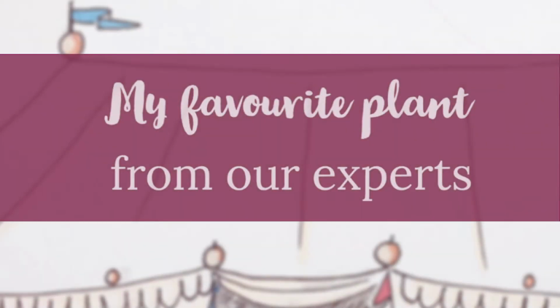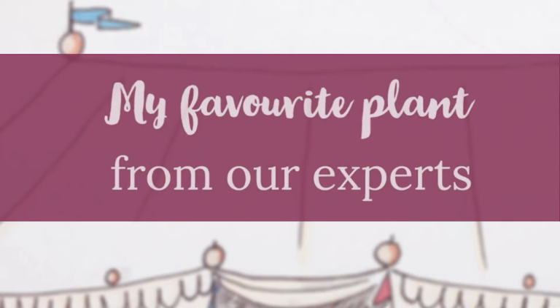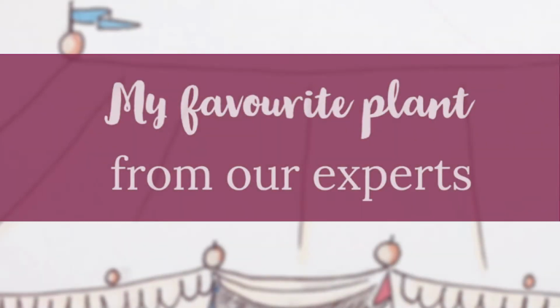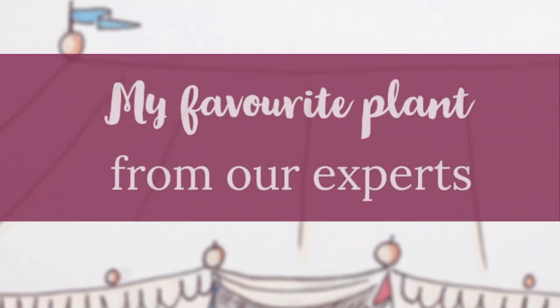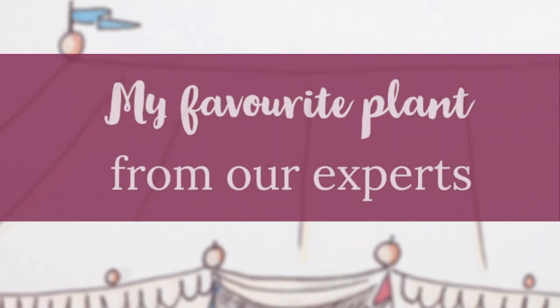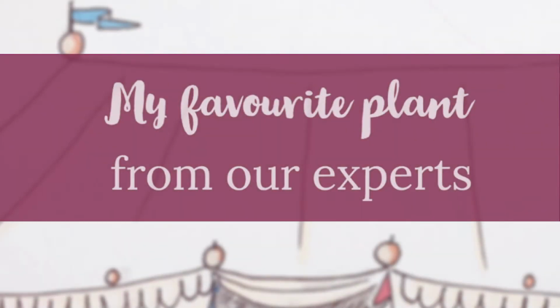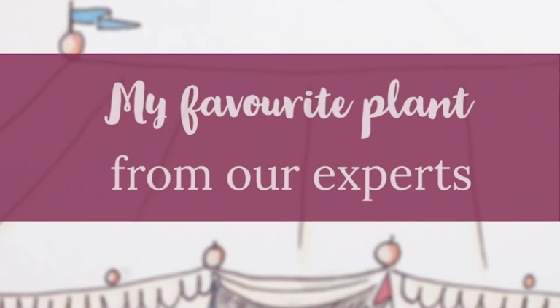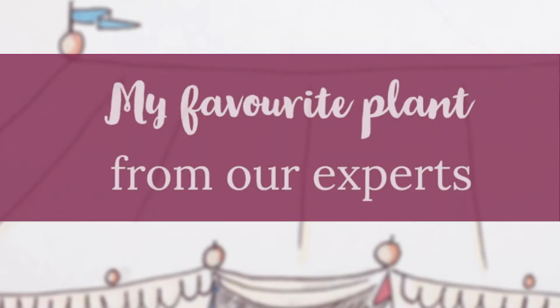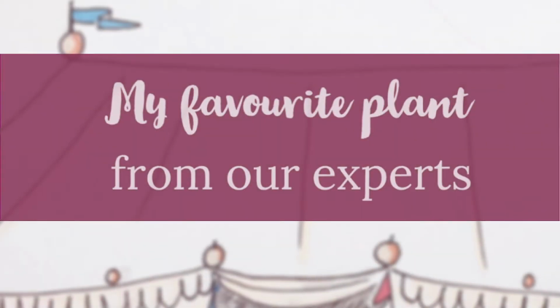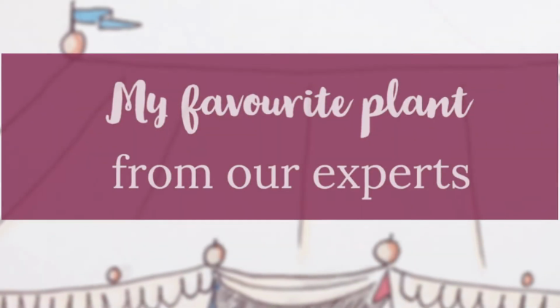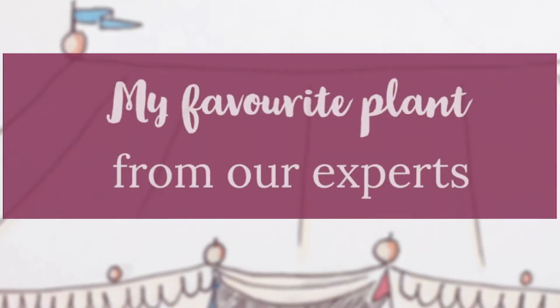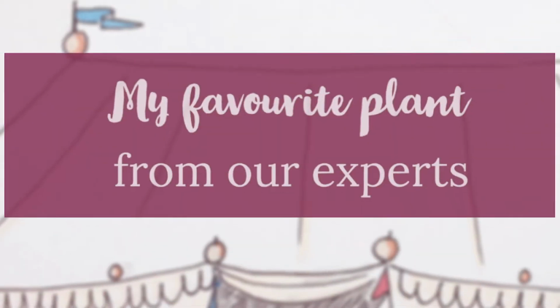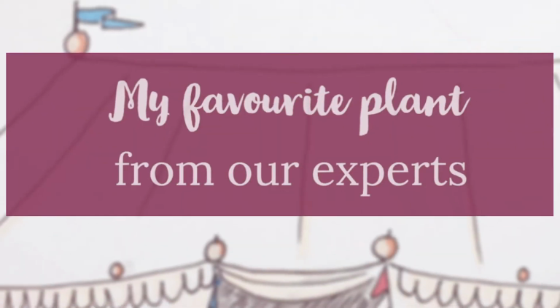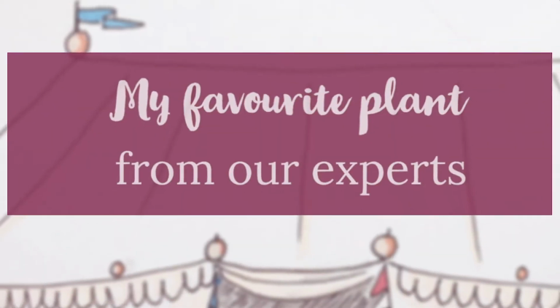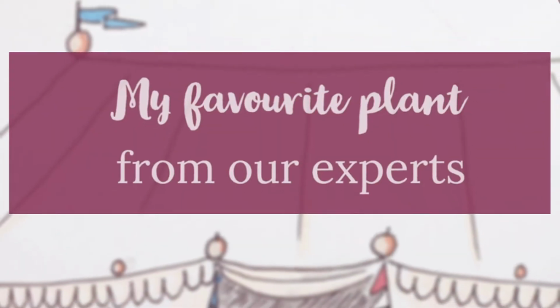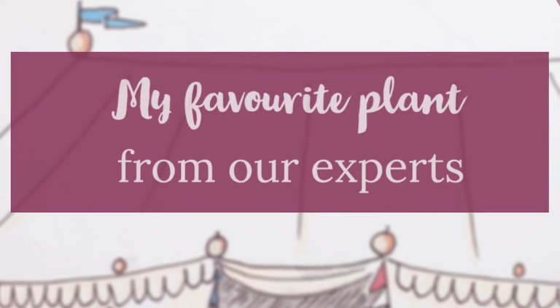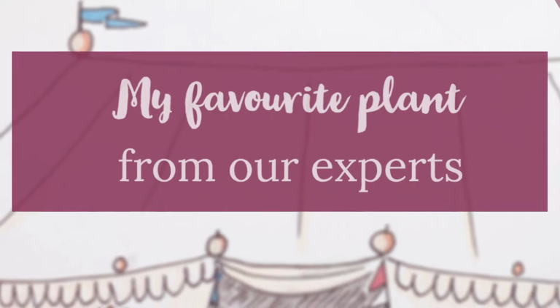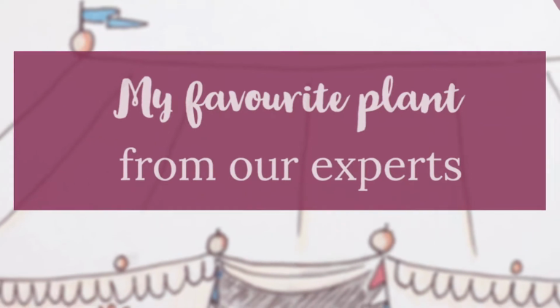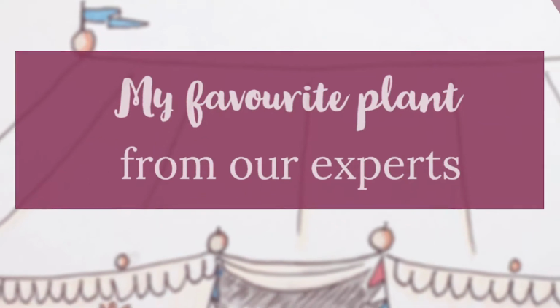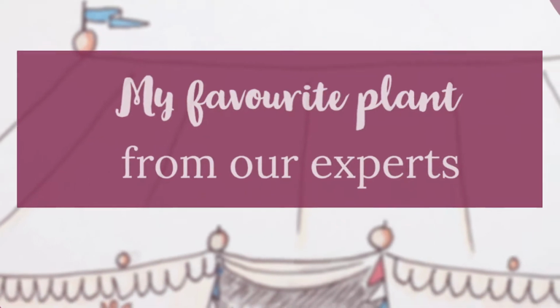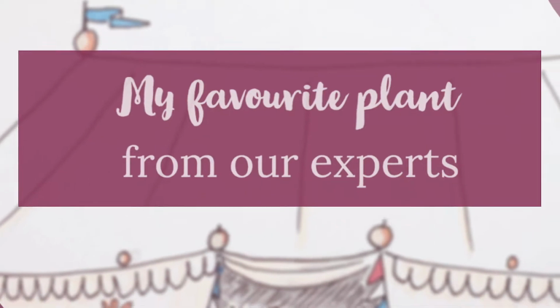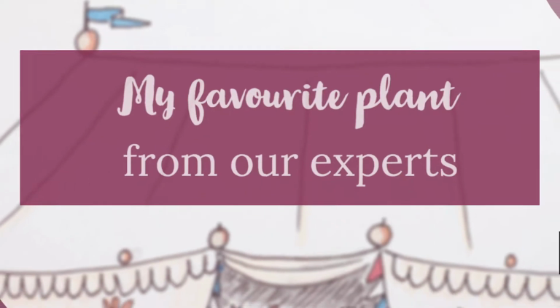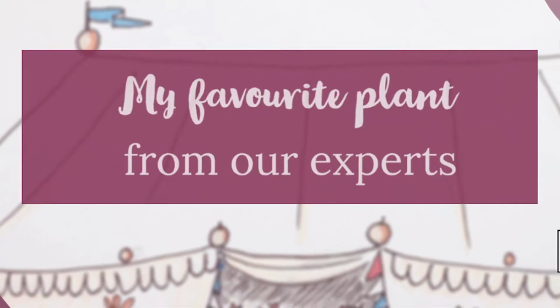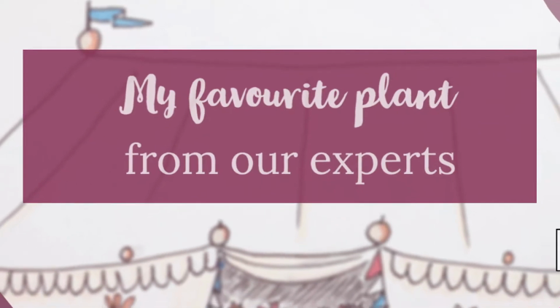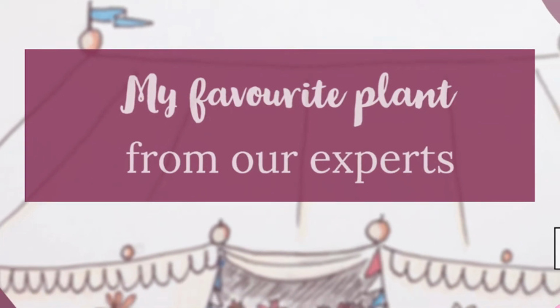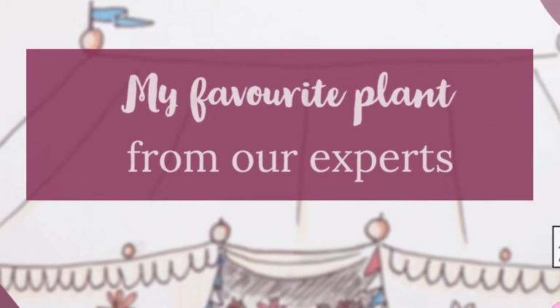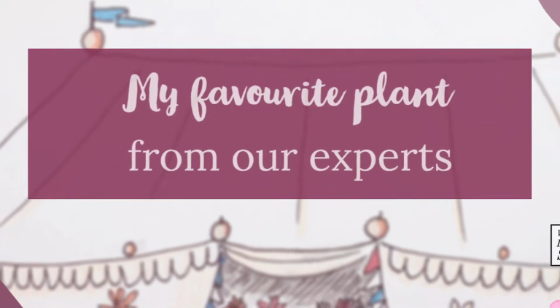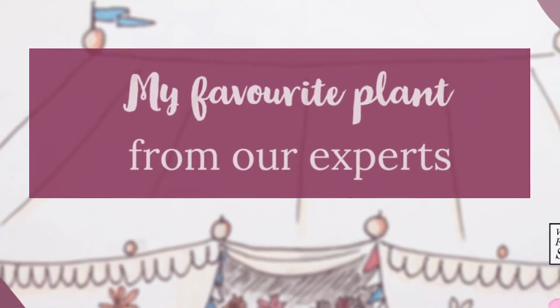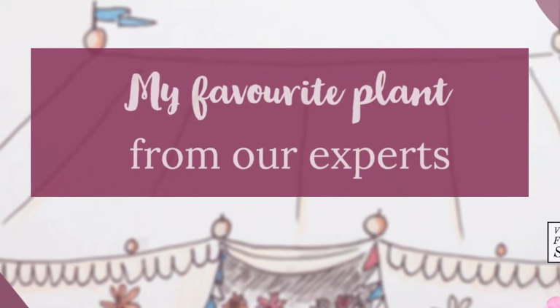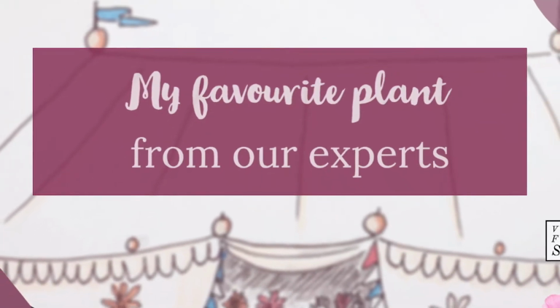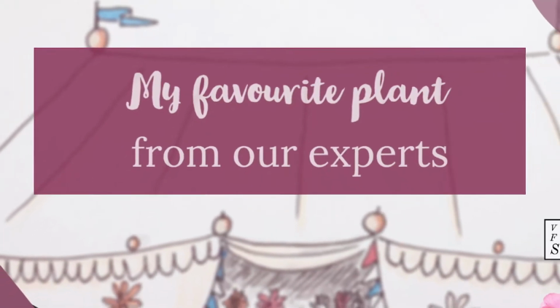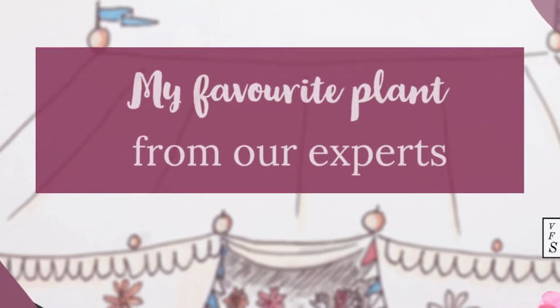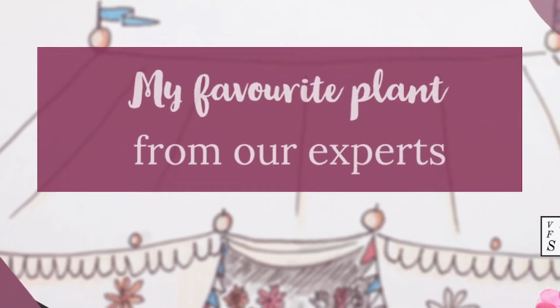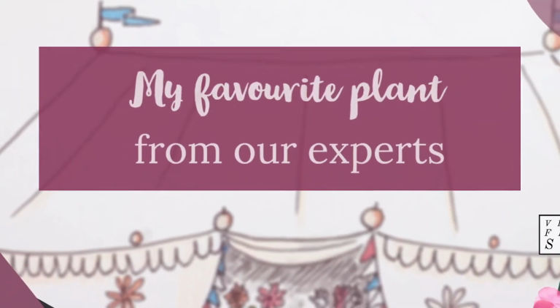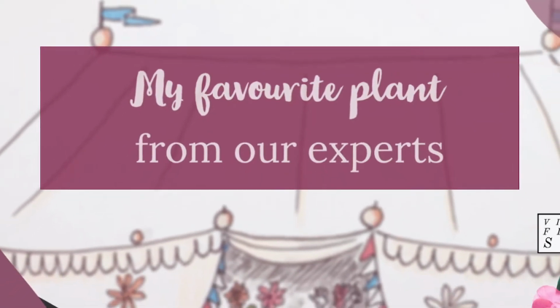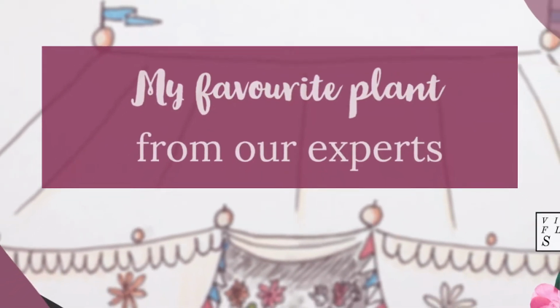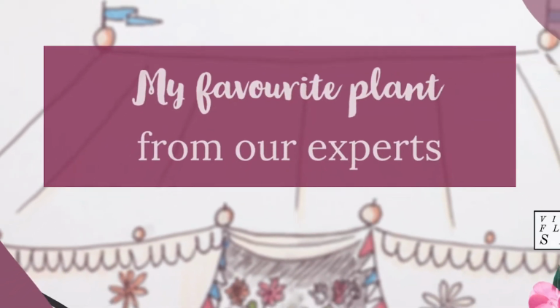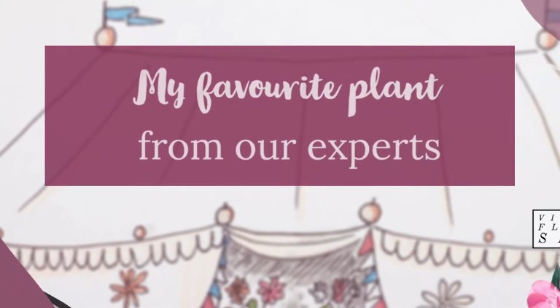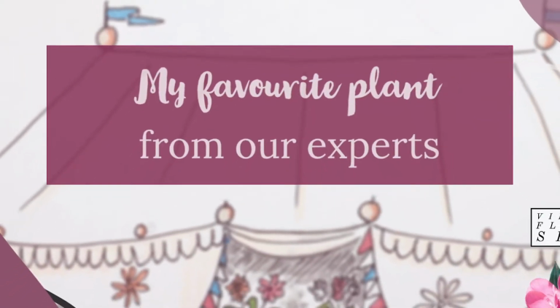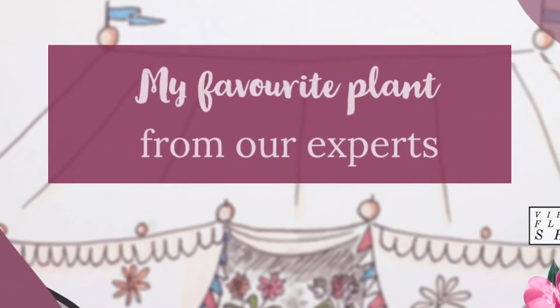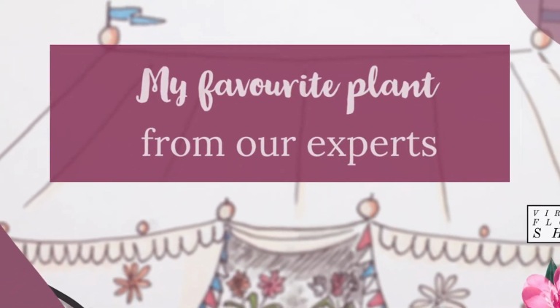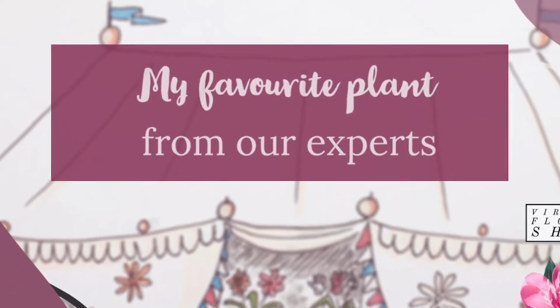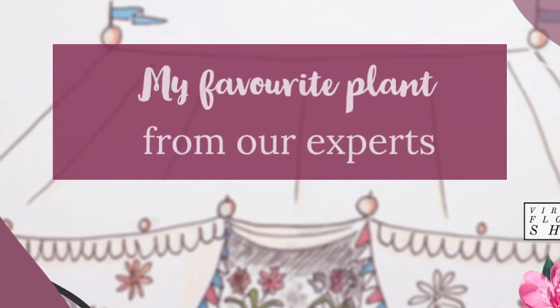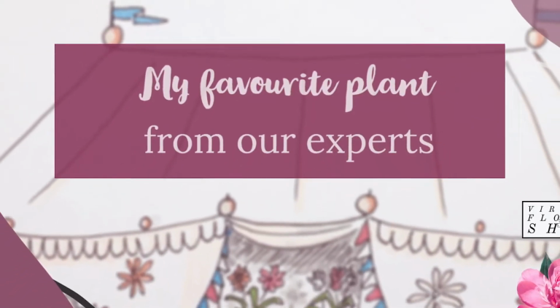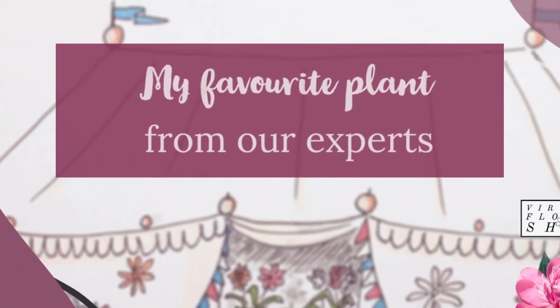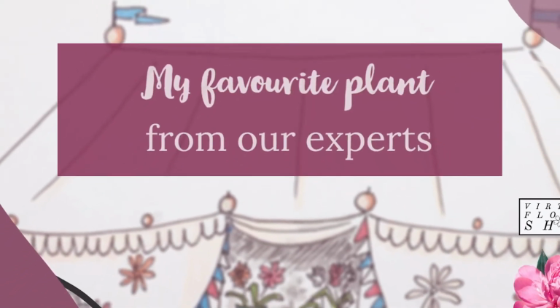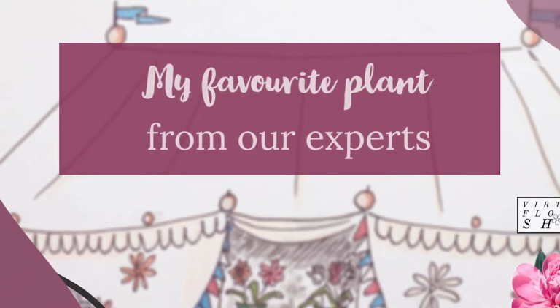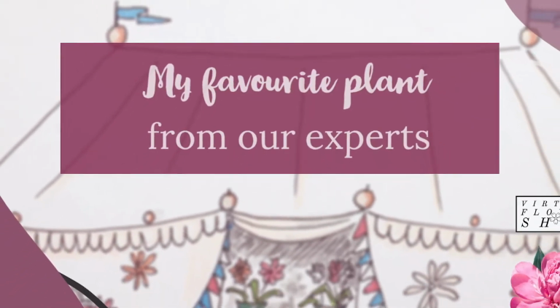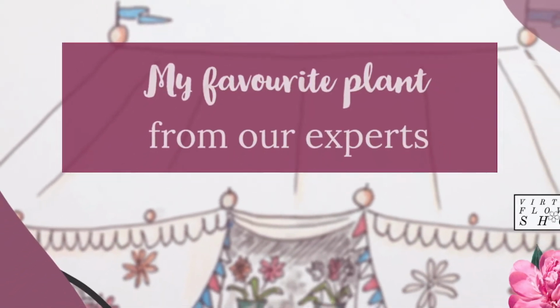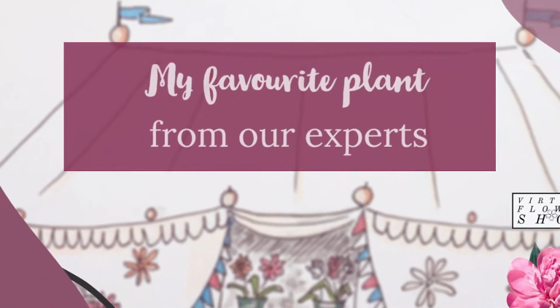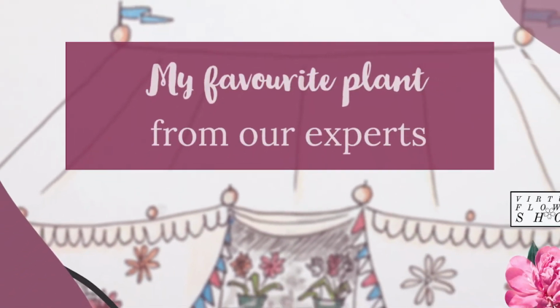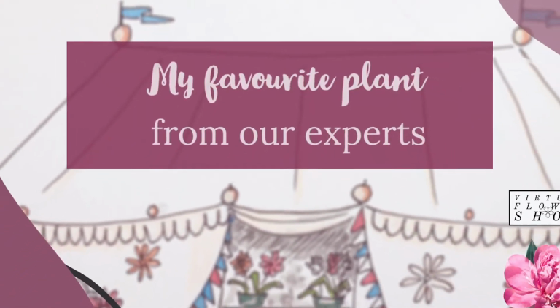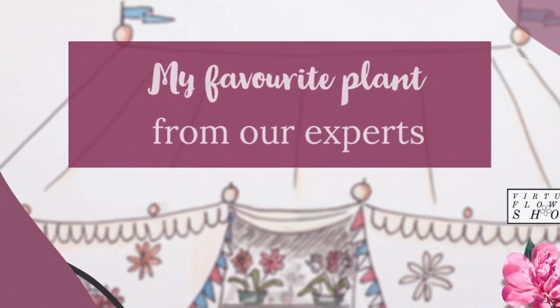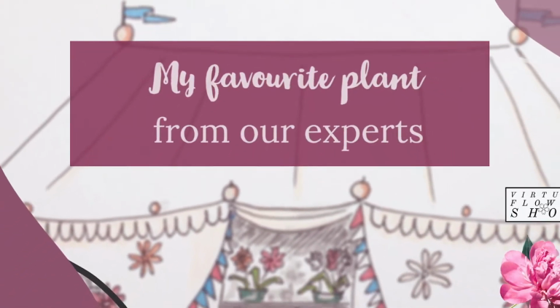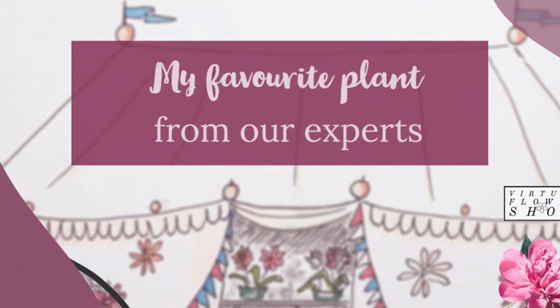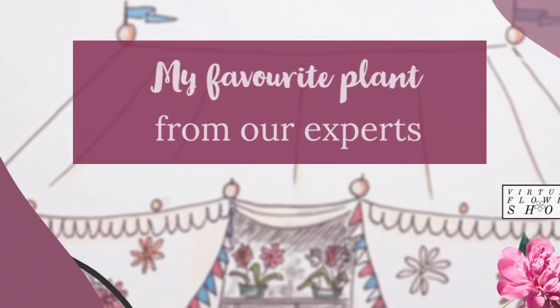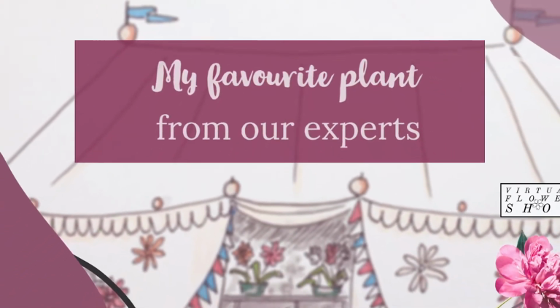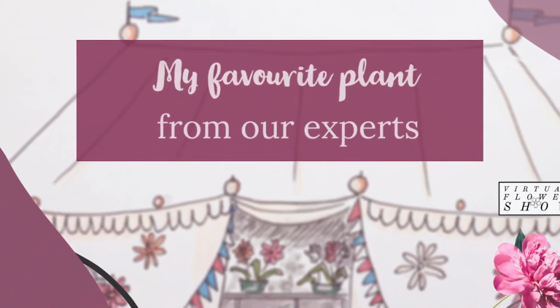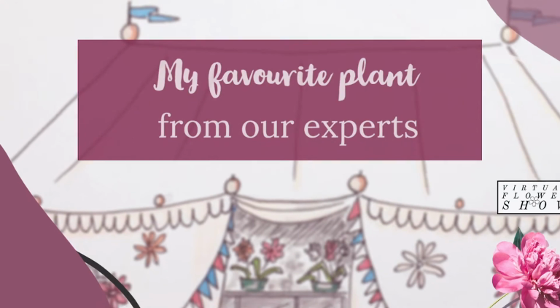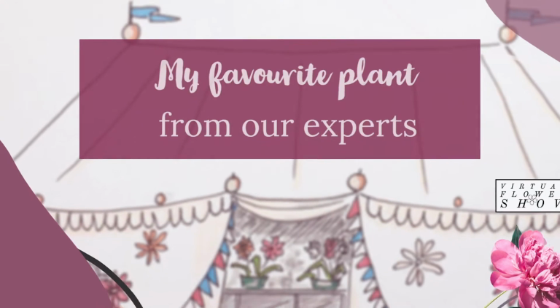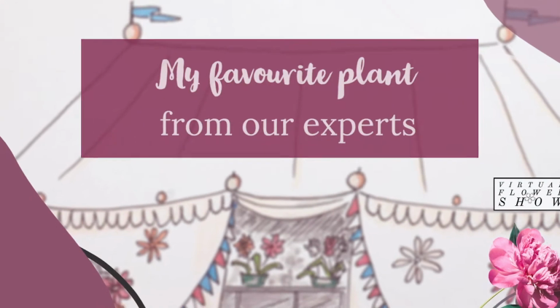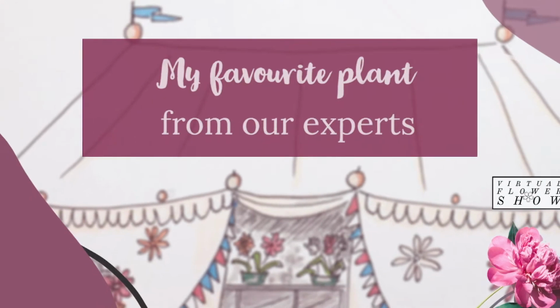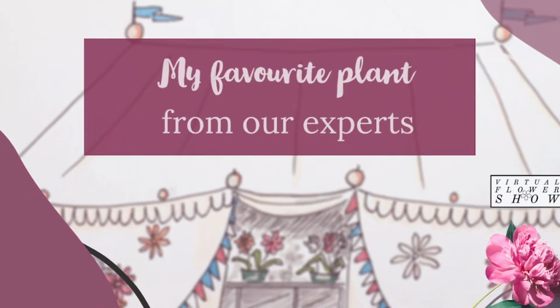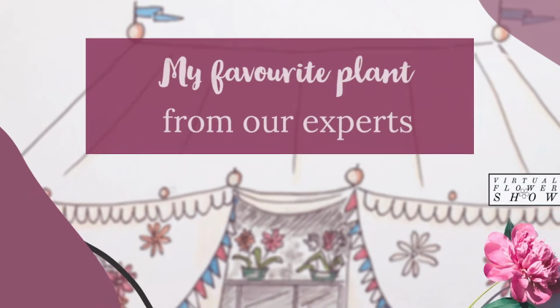Want some top recommendations for your garden and house plants? Here are our experts' favorite varieties for spring 2021.